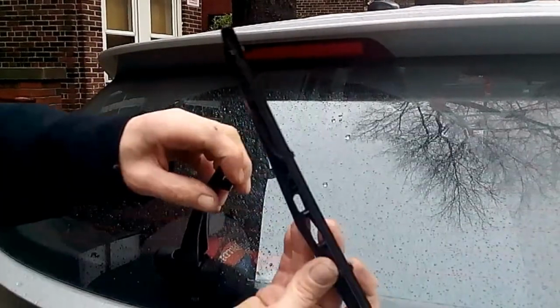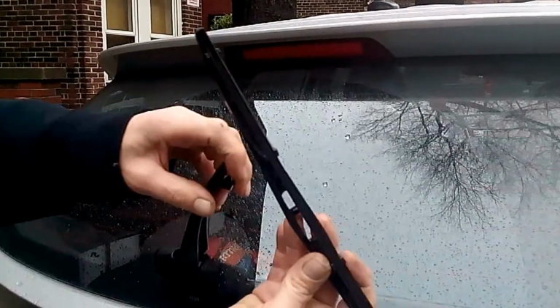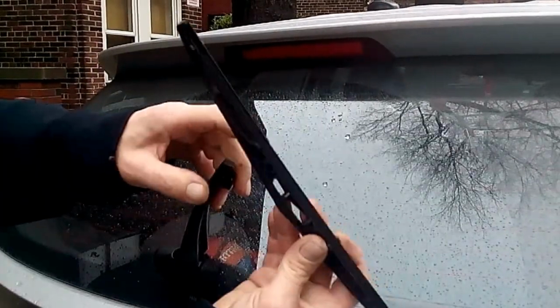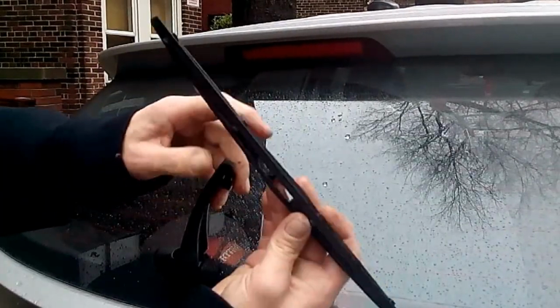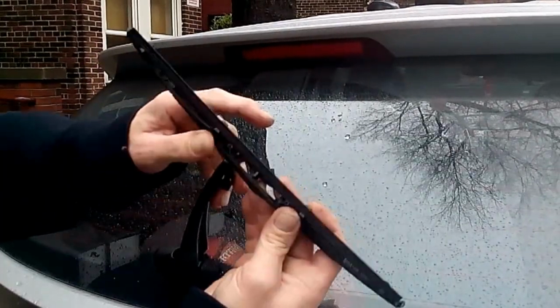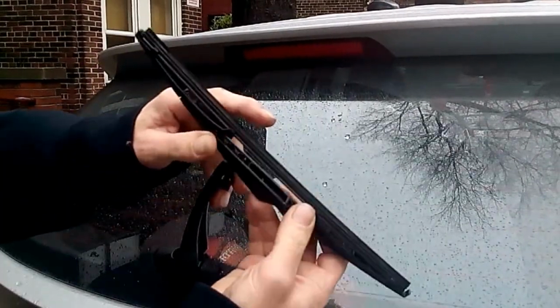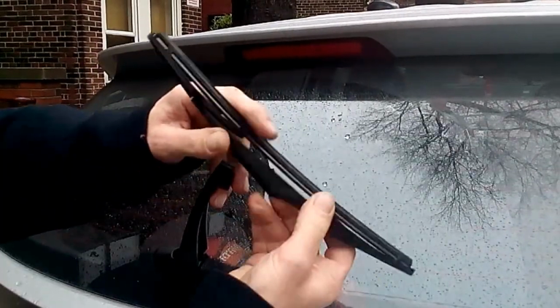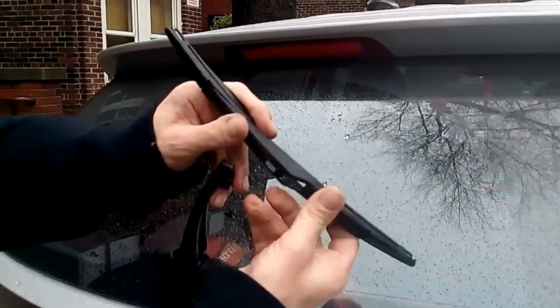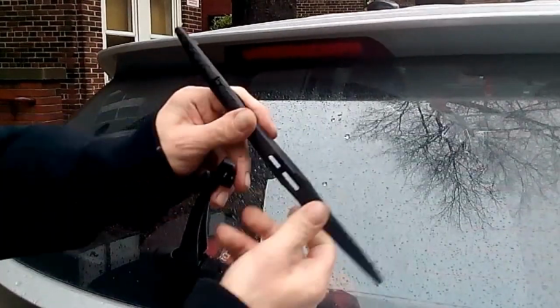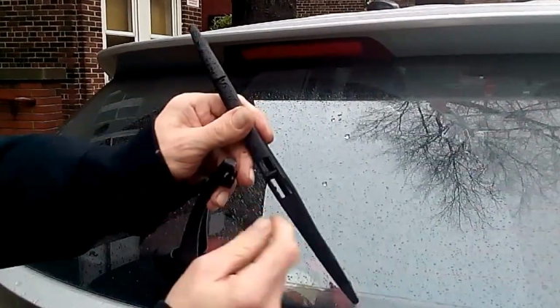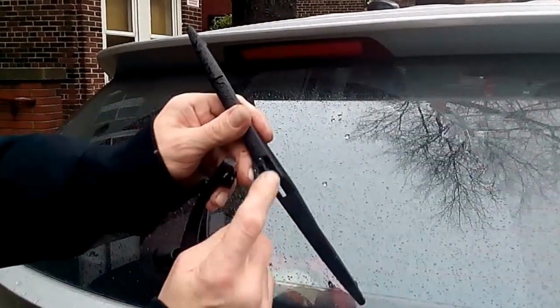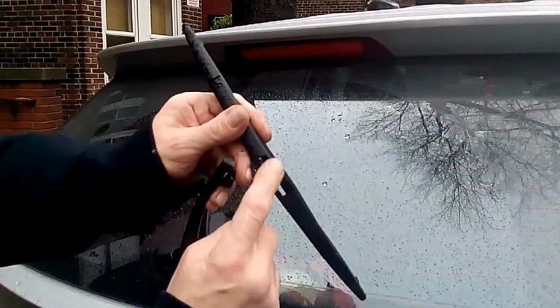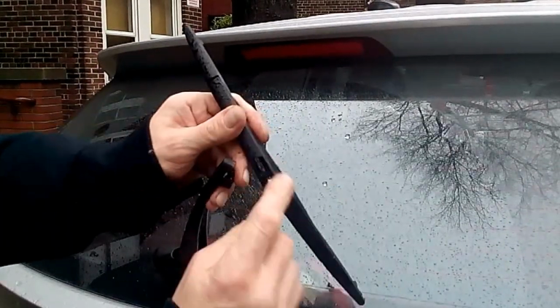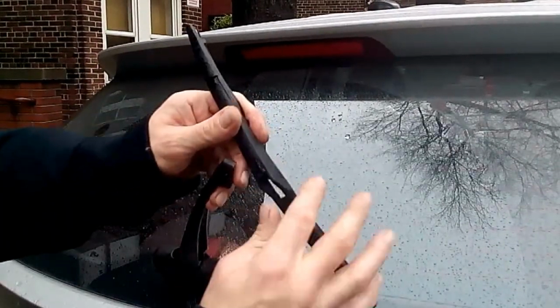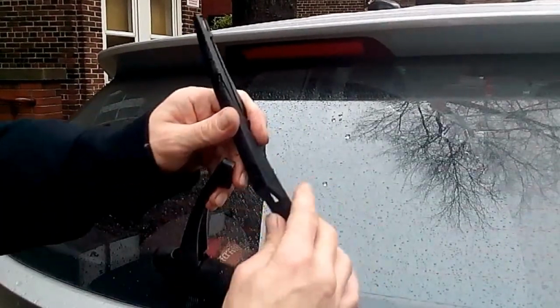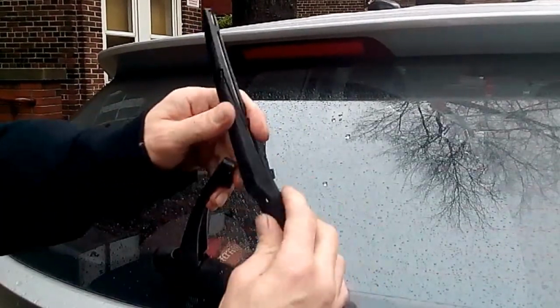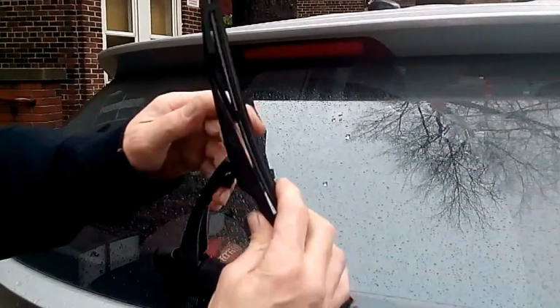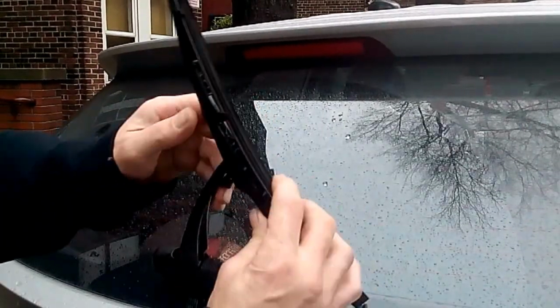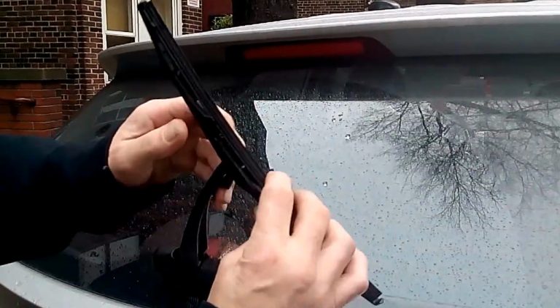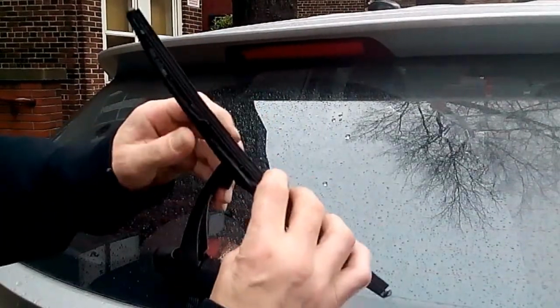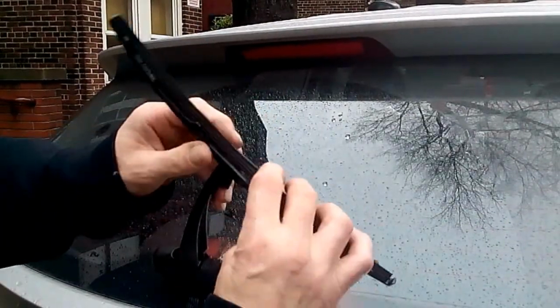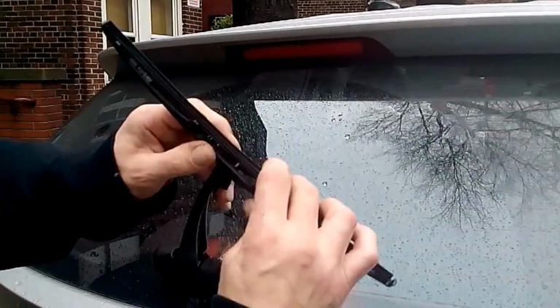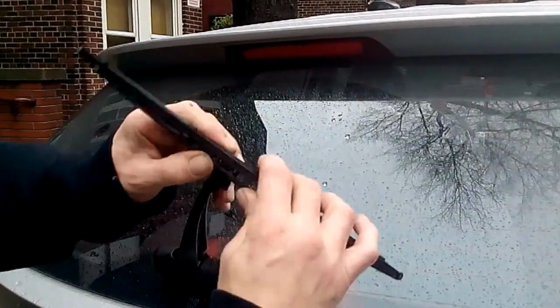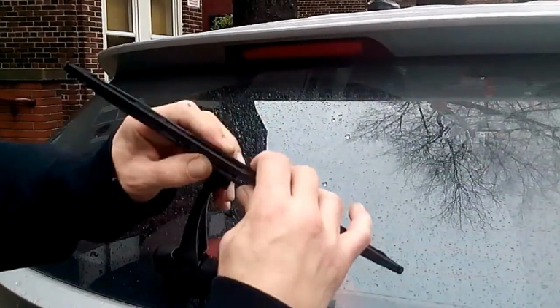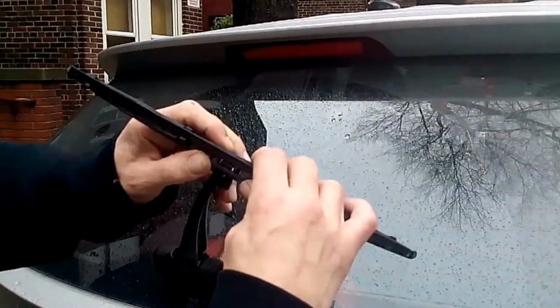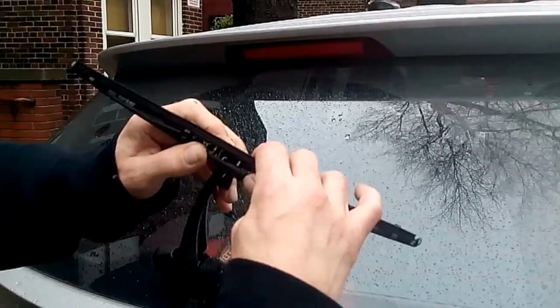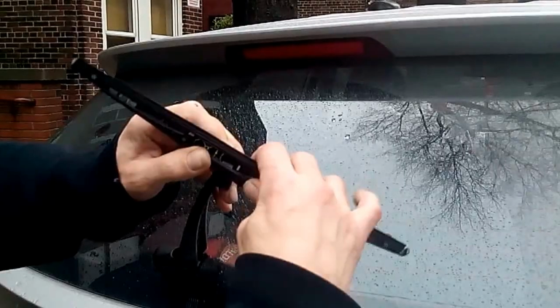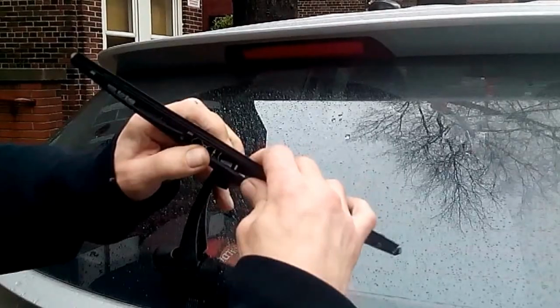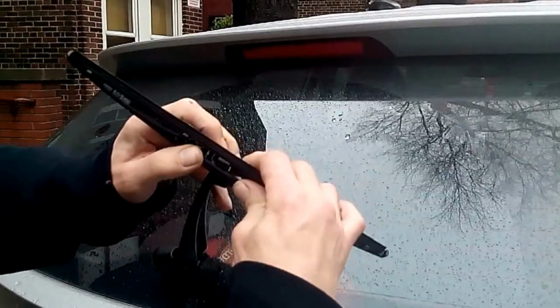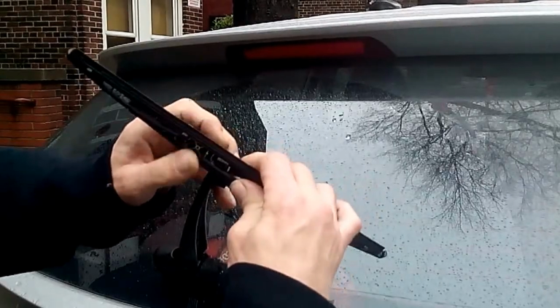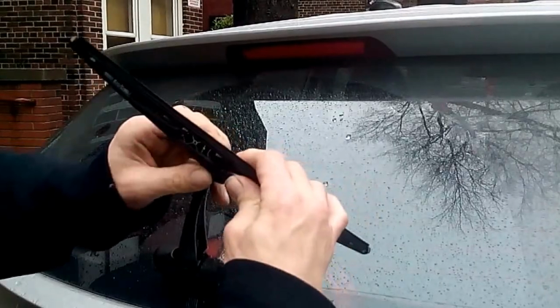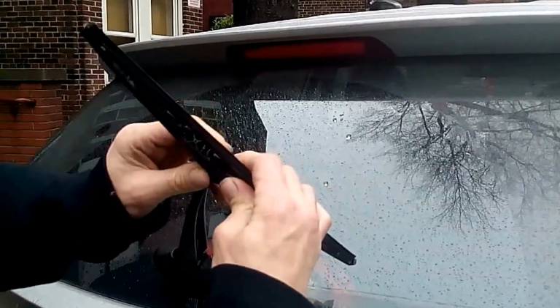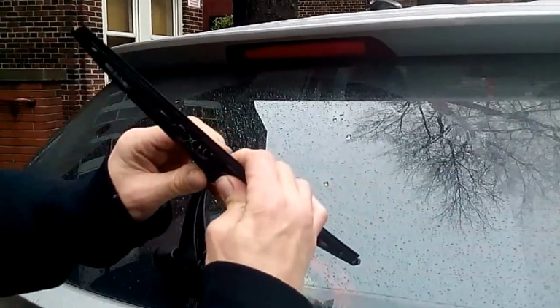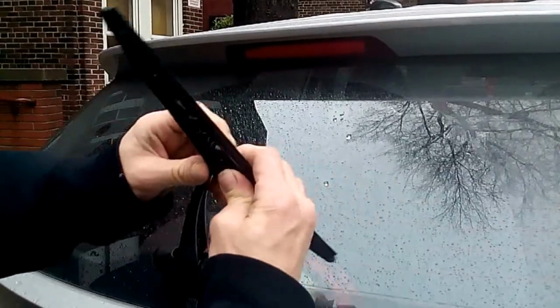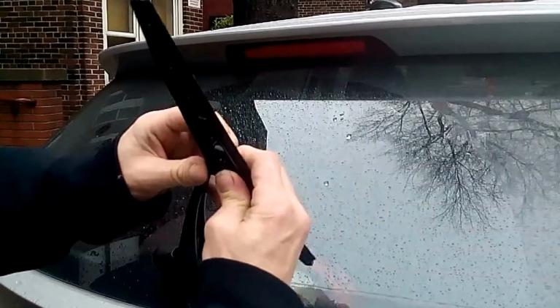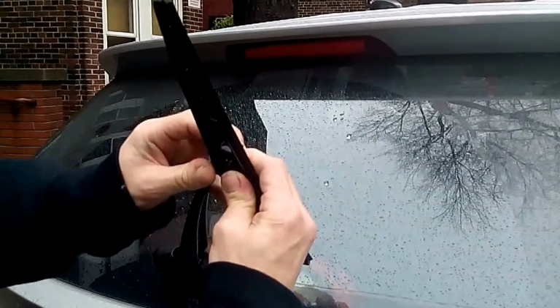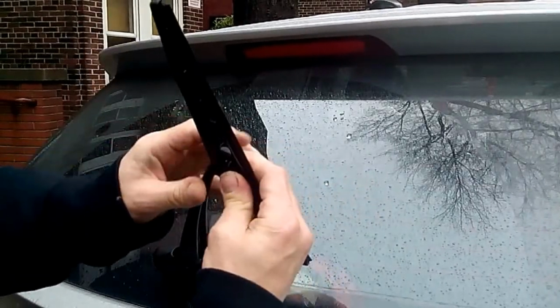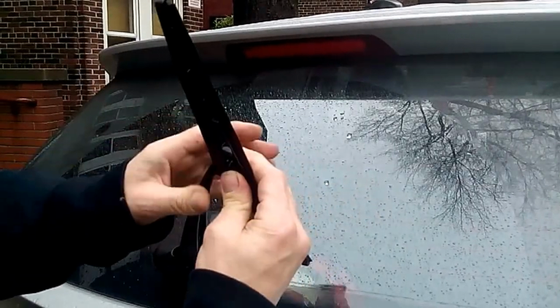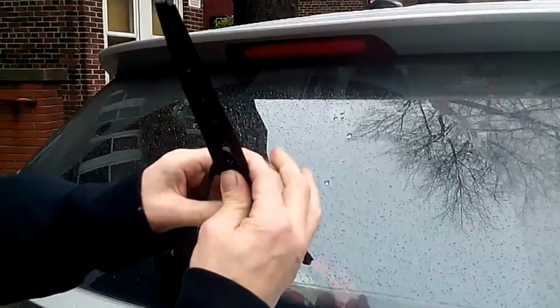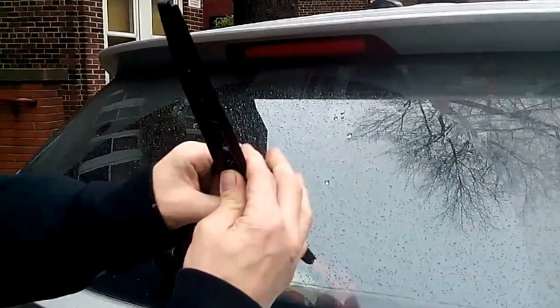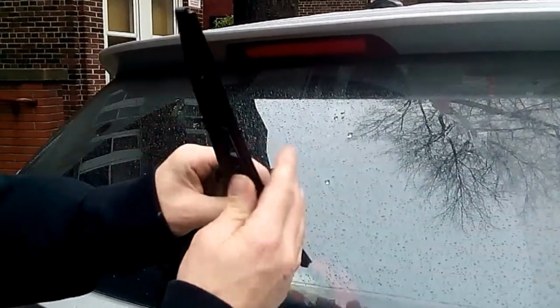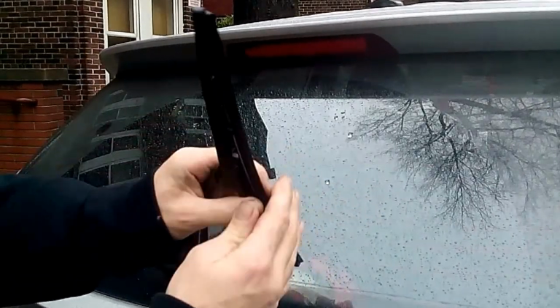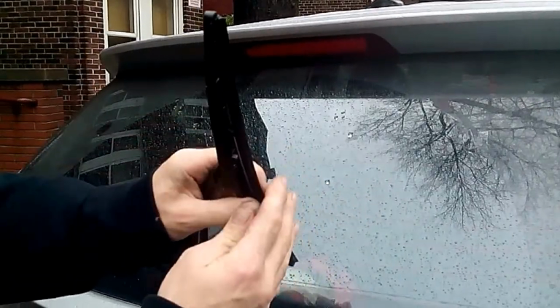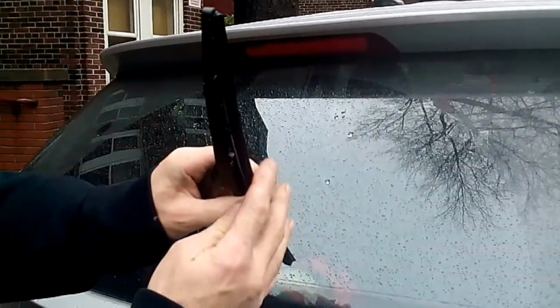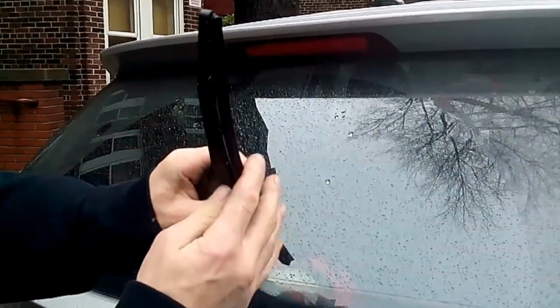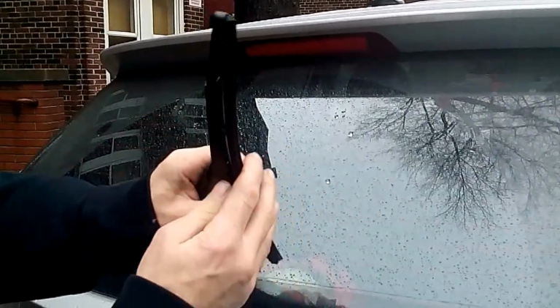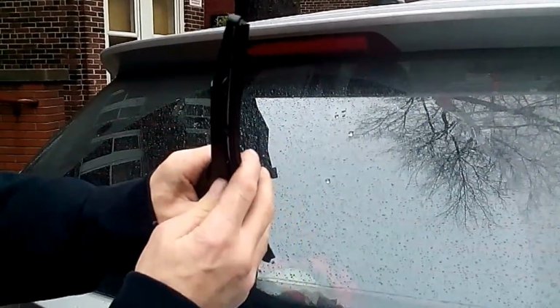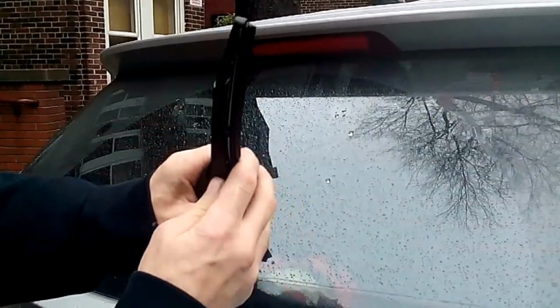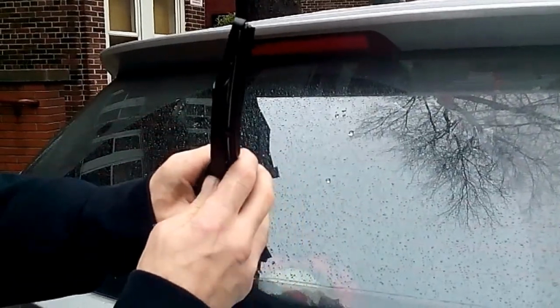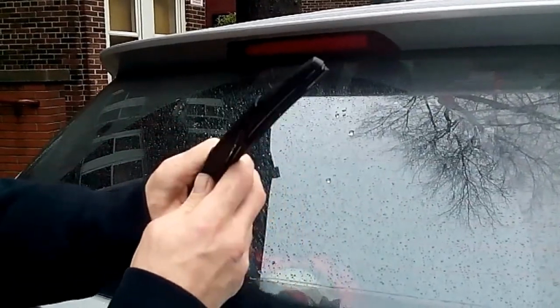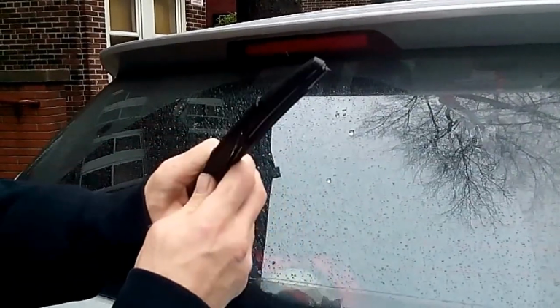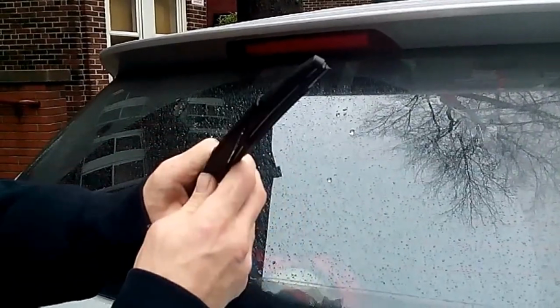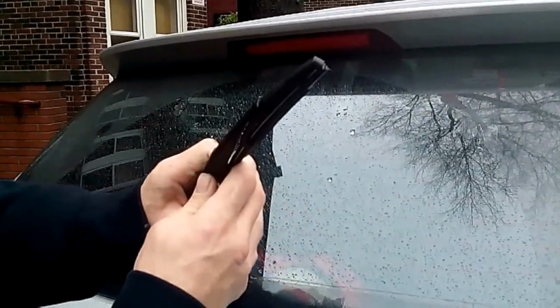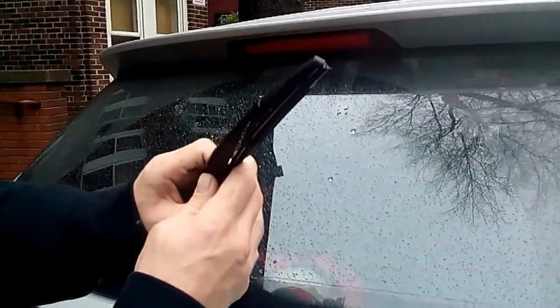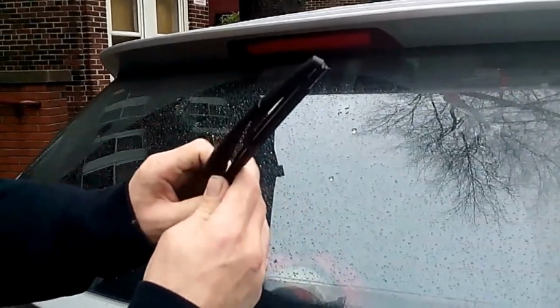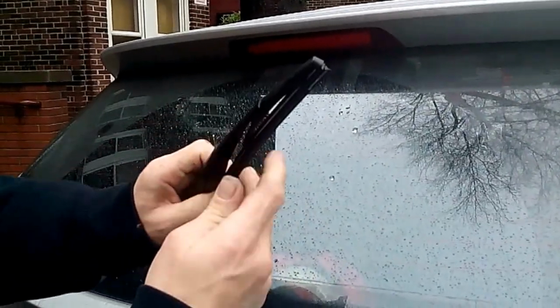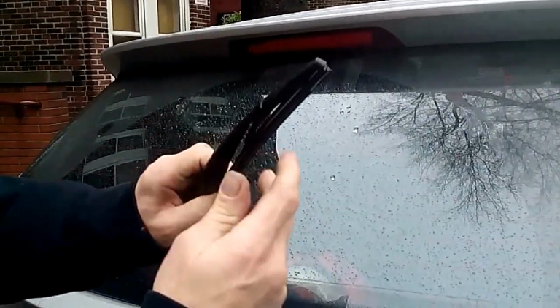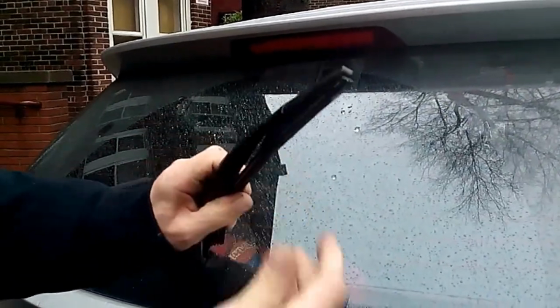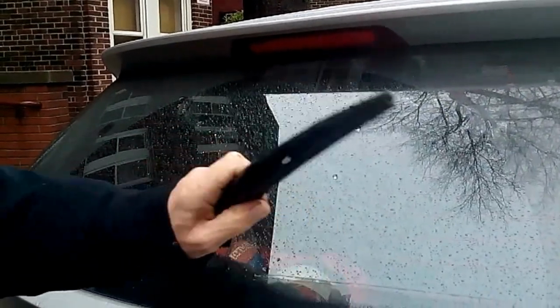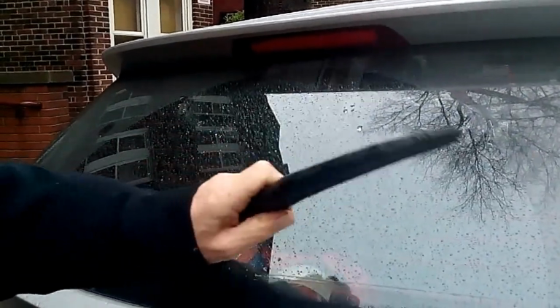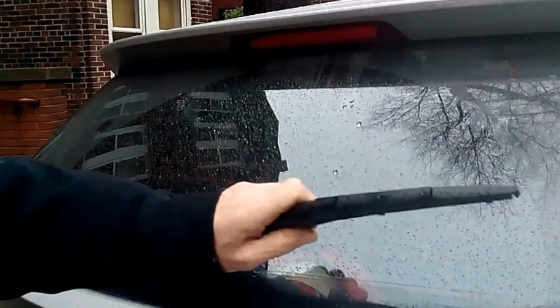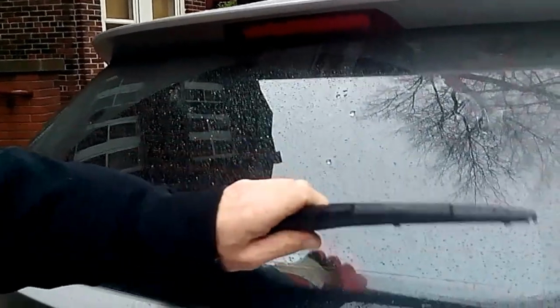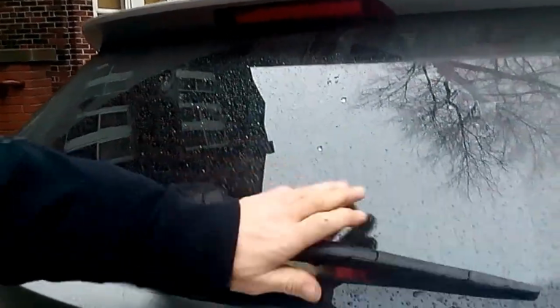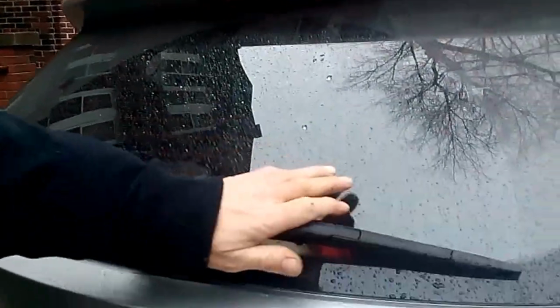Installation, same thing. Put it in the loop, line it up, it clicks in, put it down one, two notches, and you're done.